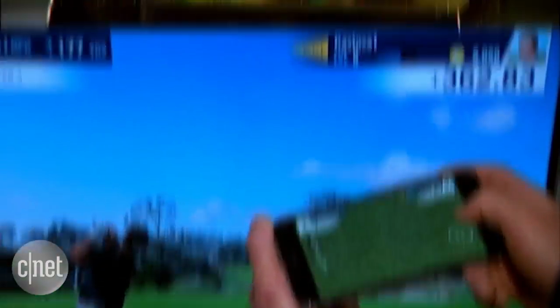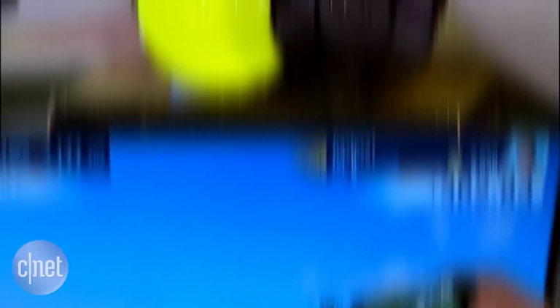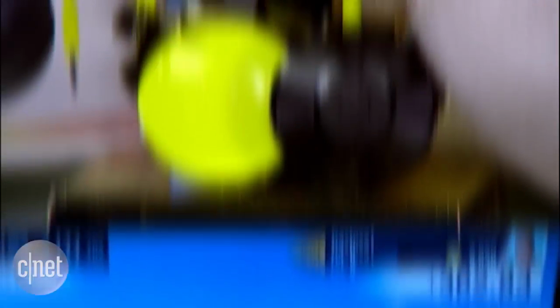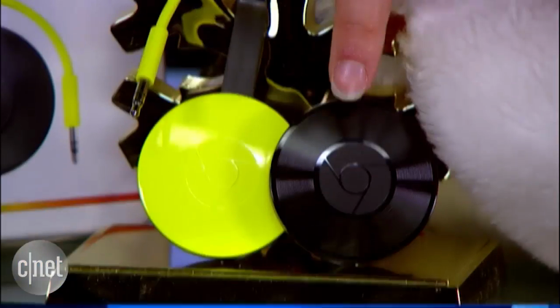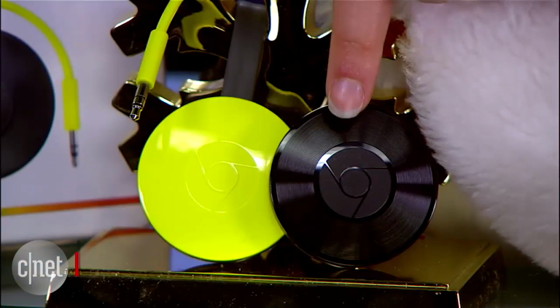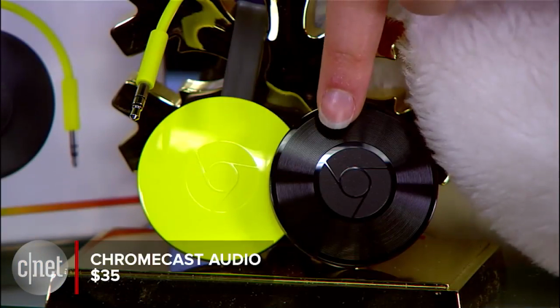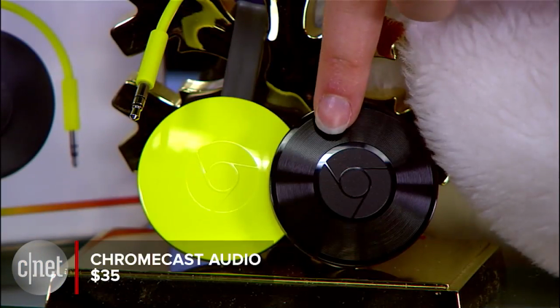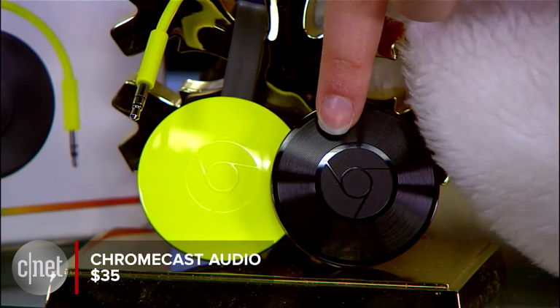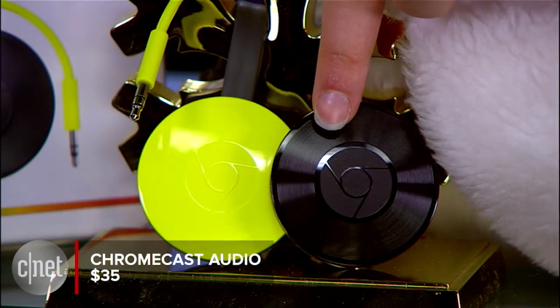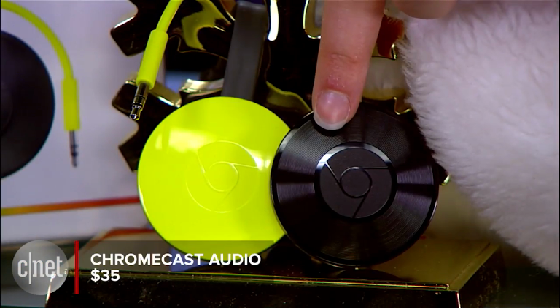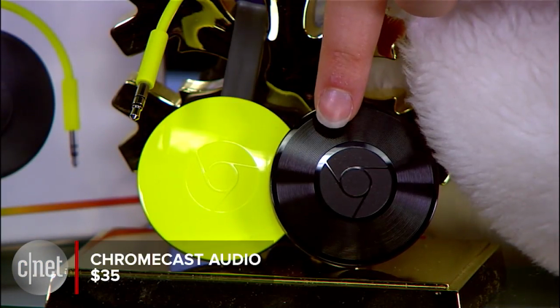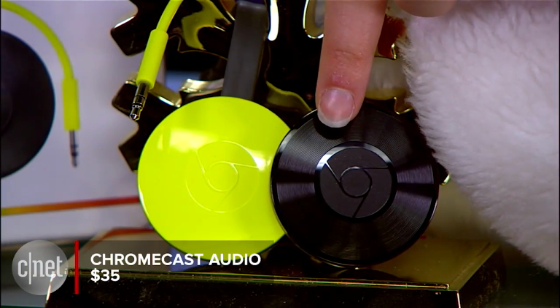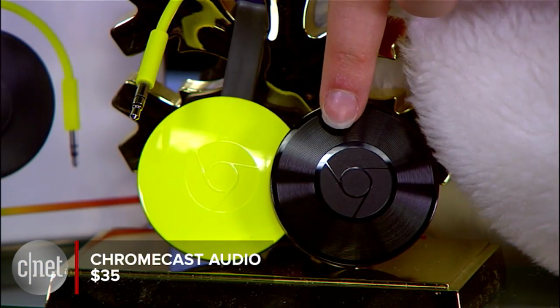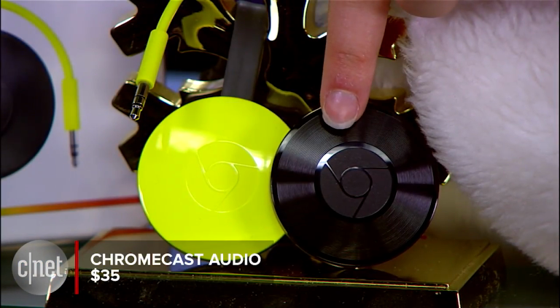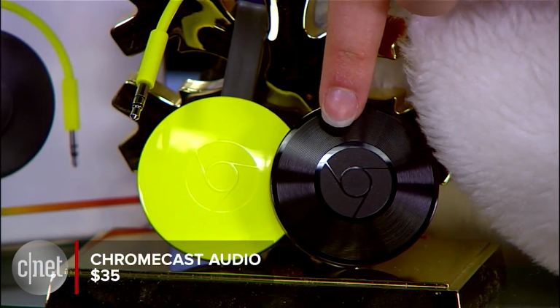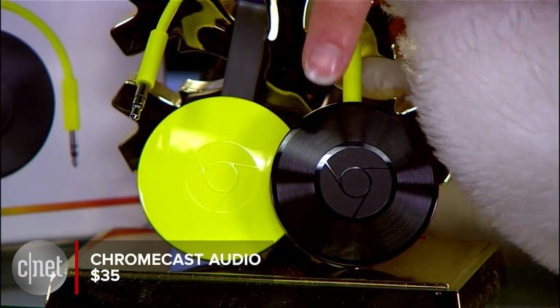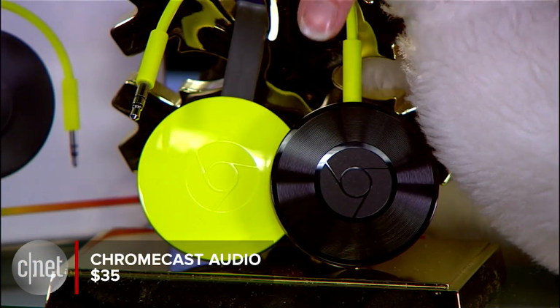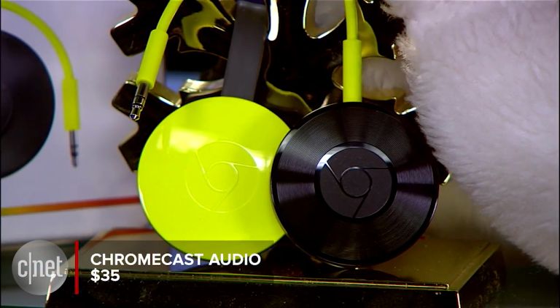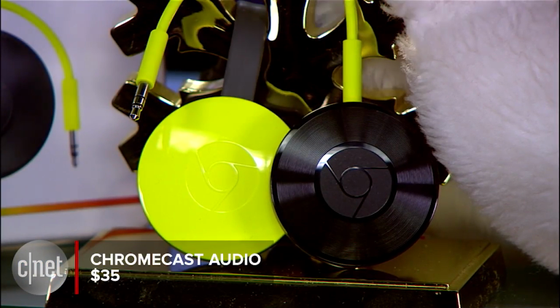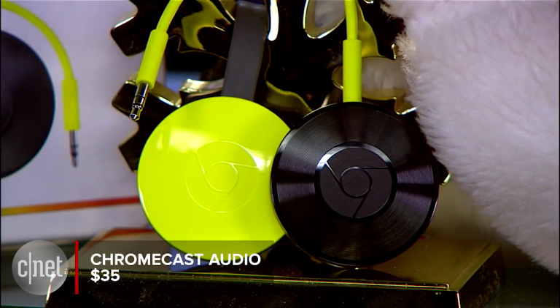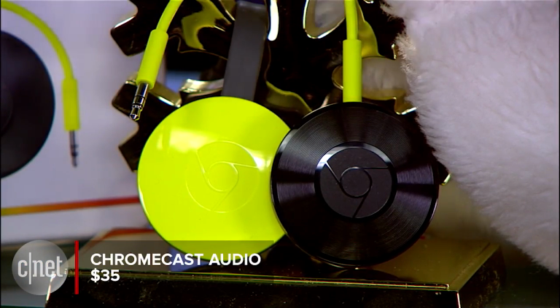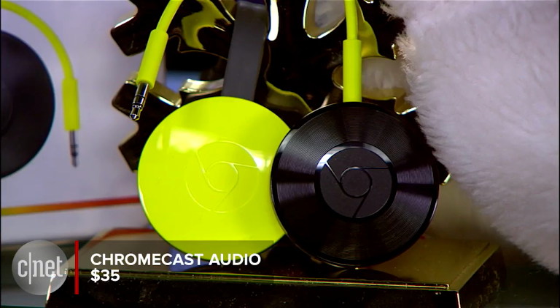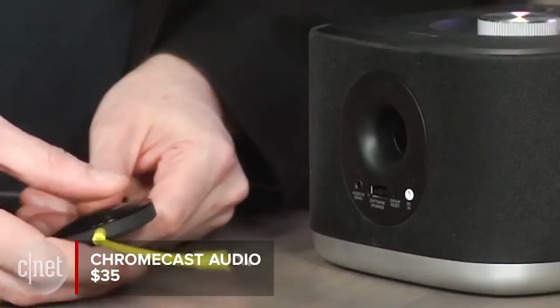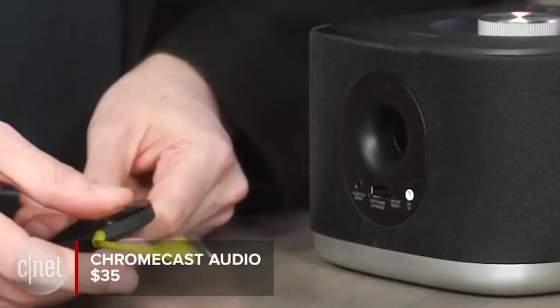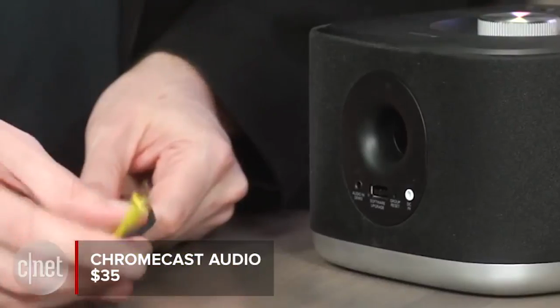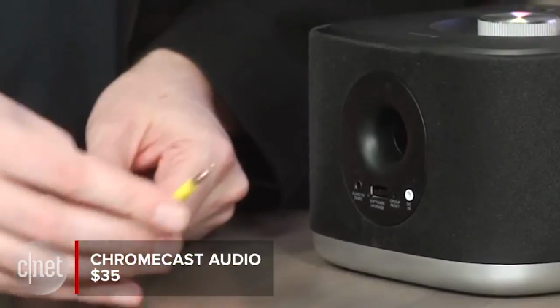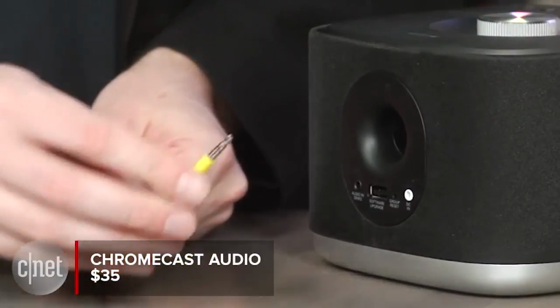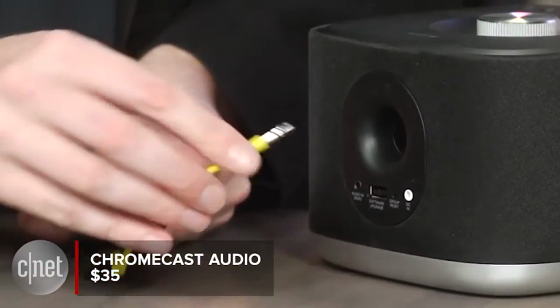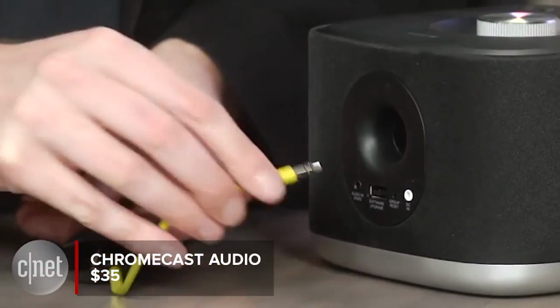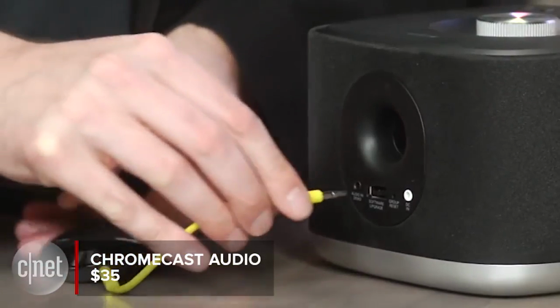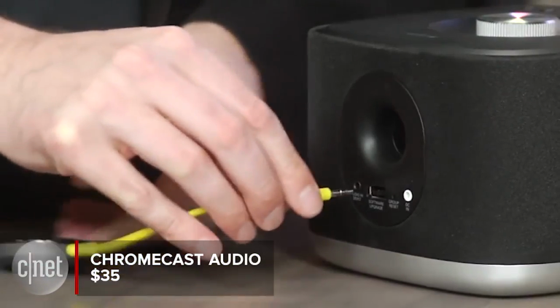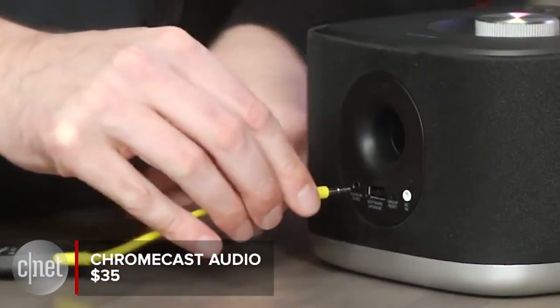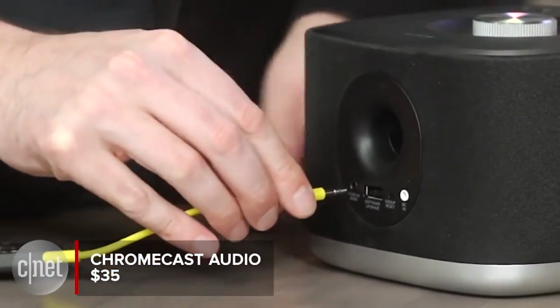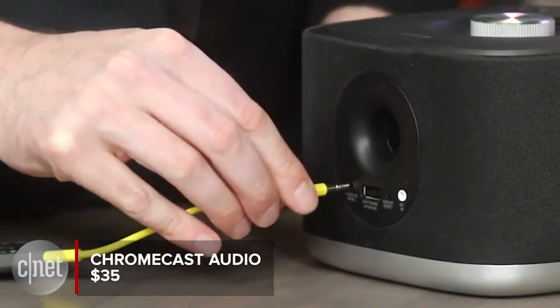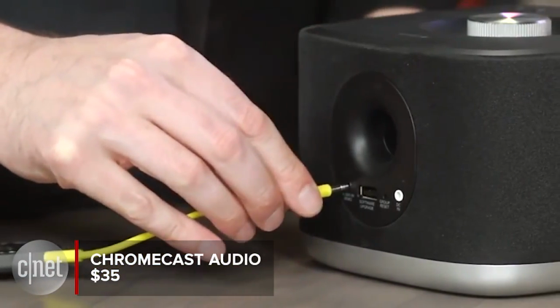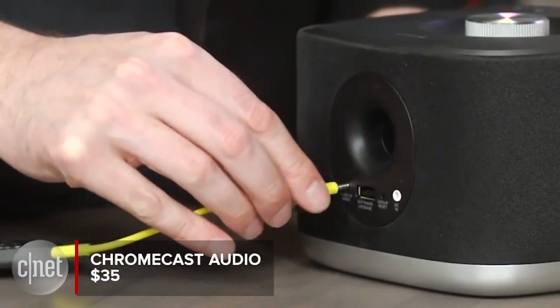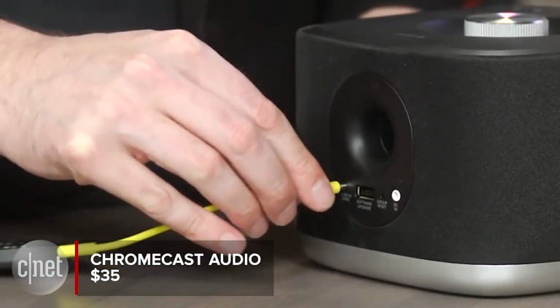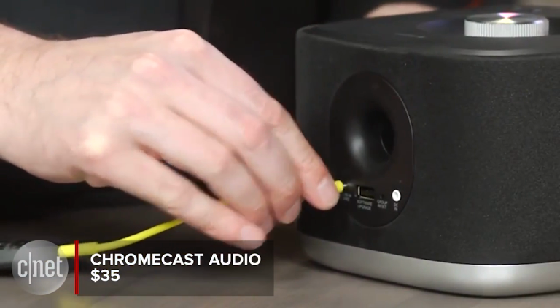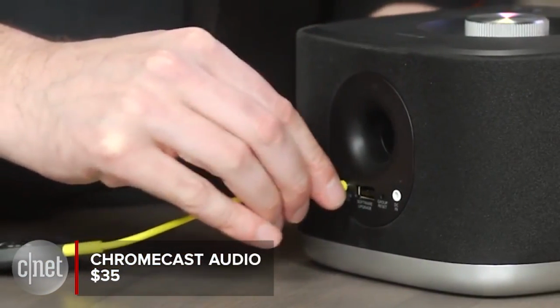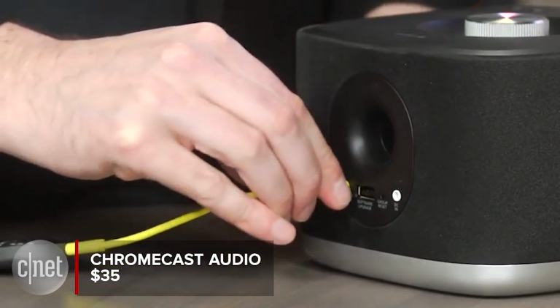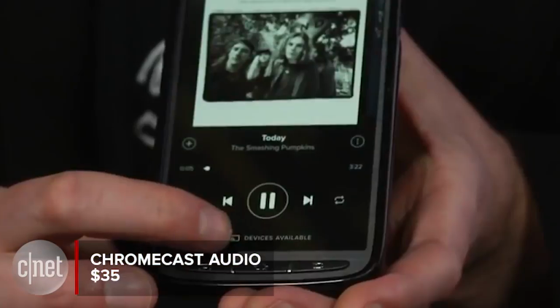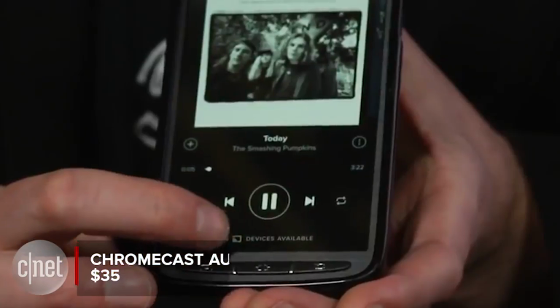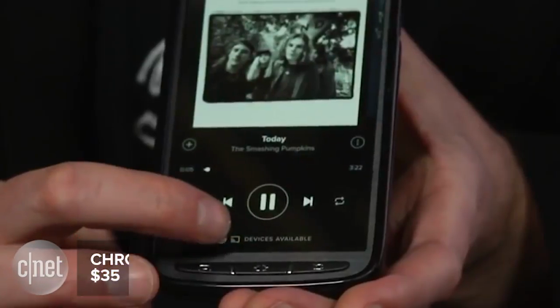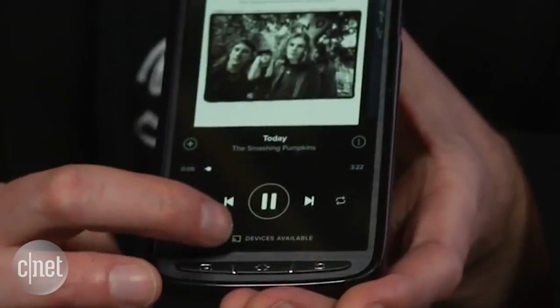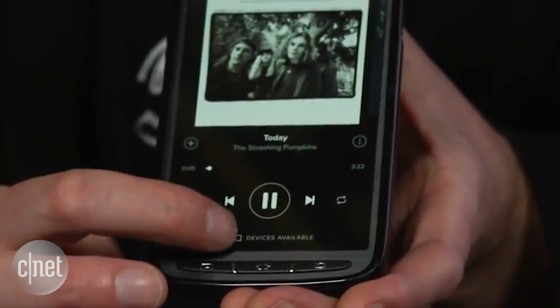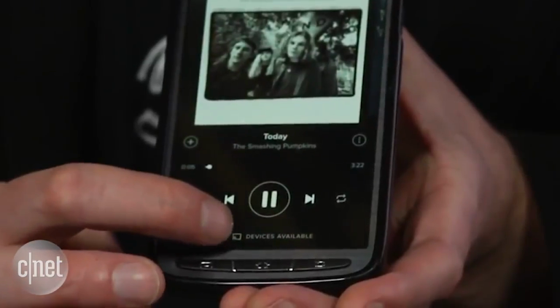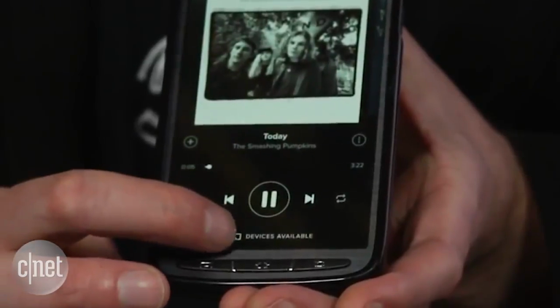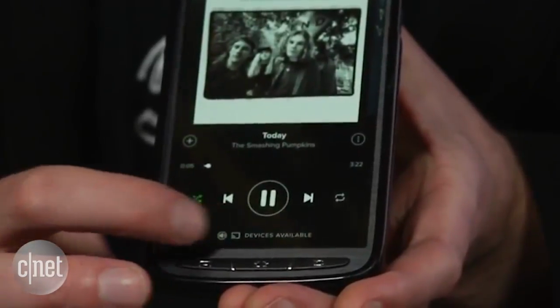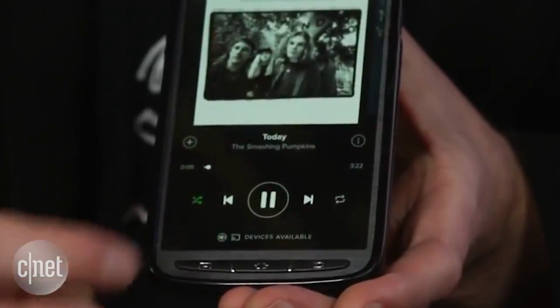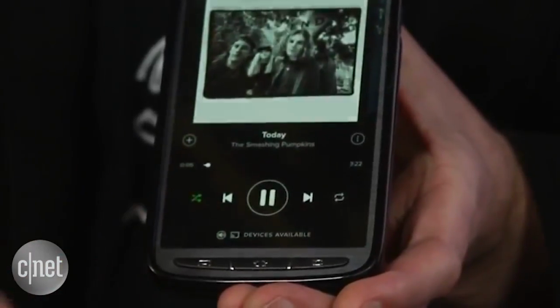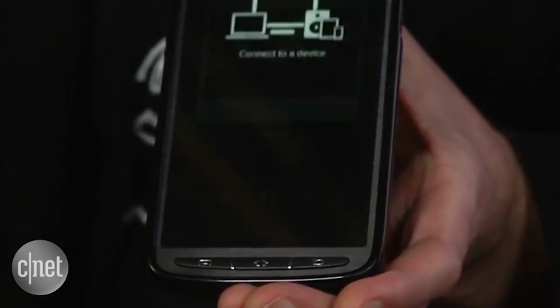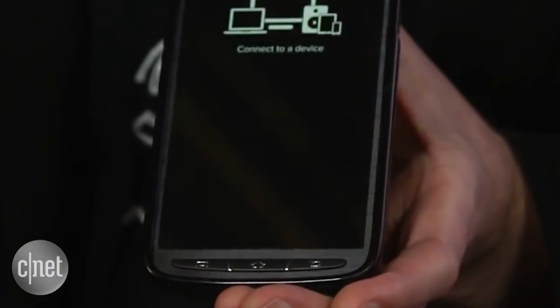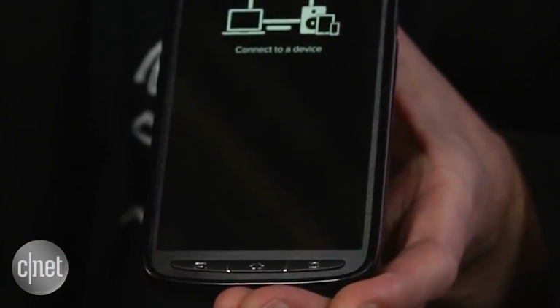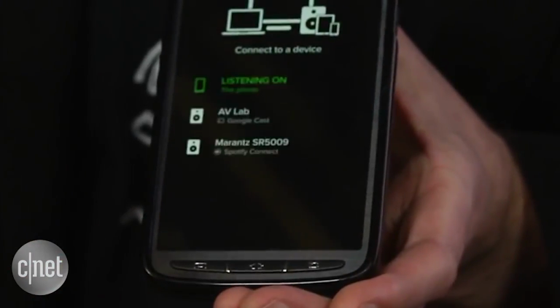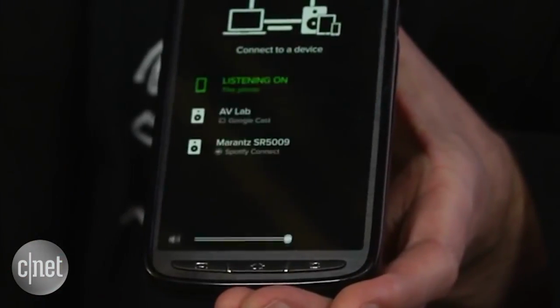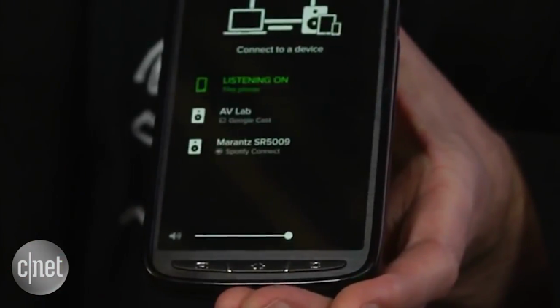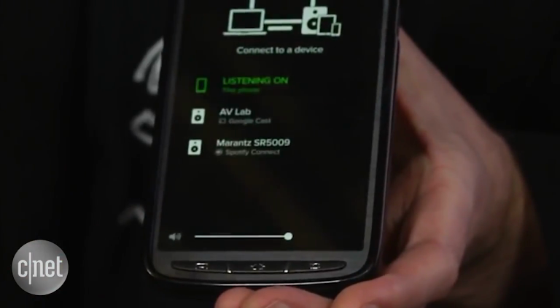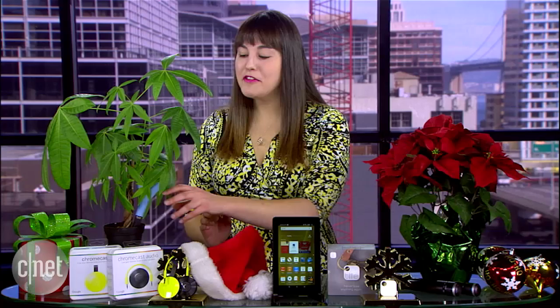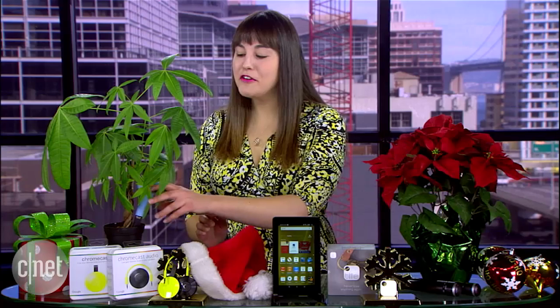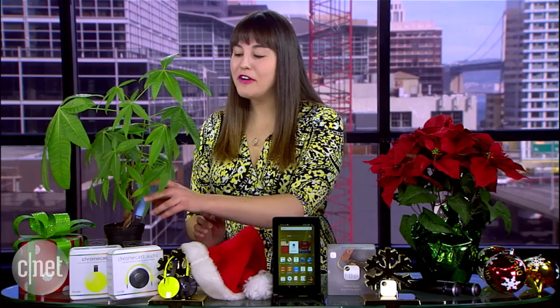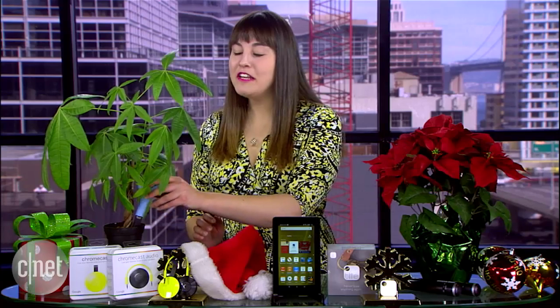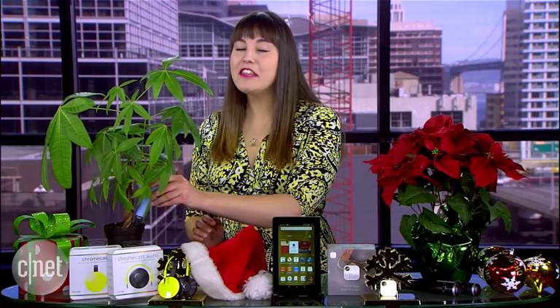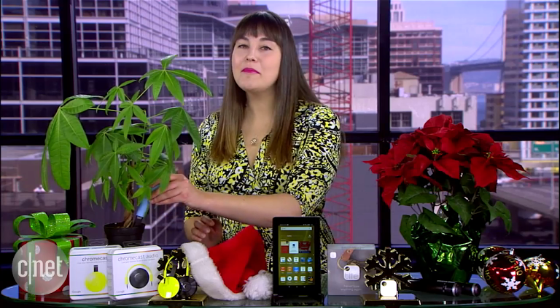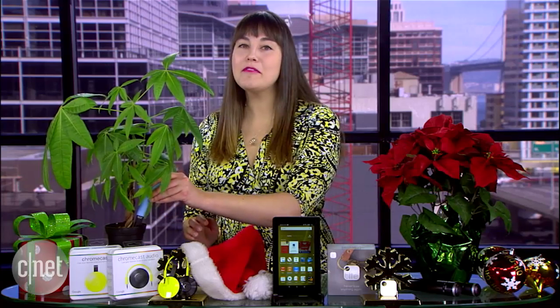Music lovers can plug the new $35 Chromecast Audio into any speaker to stream music.